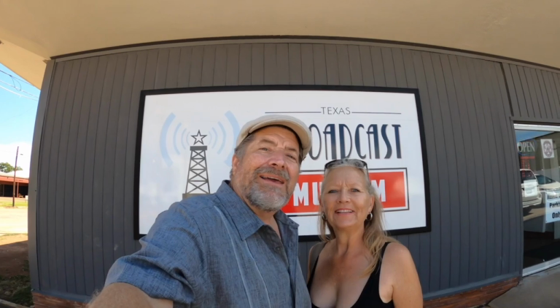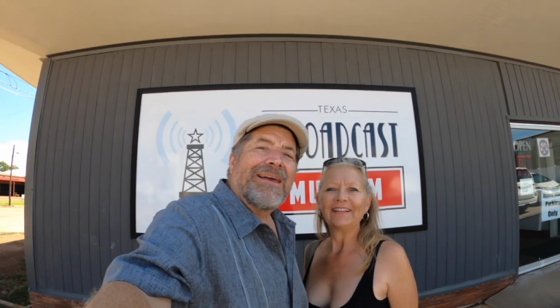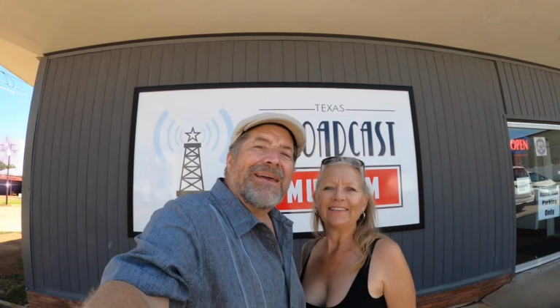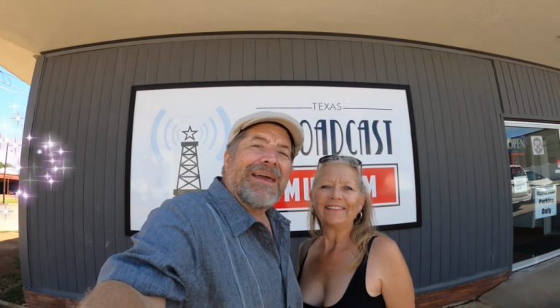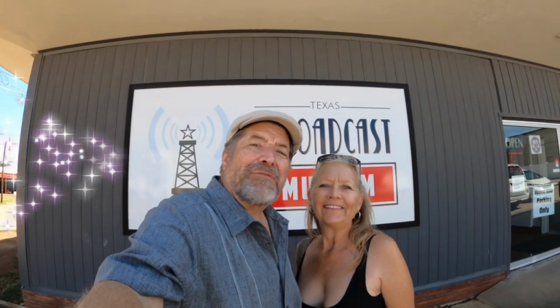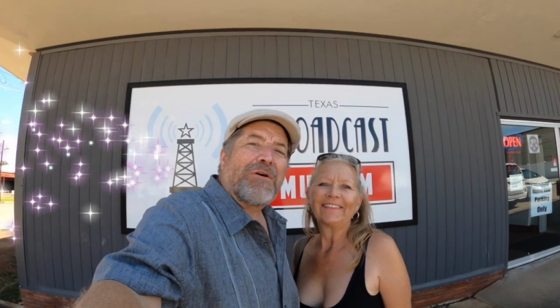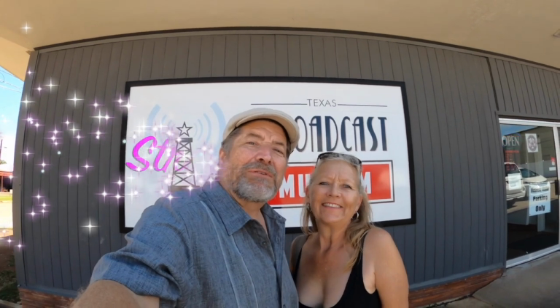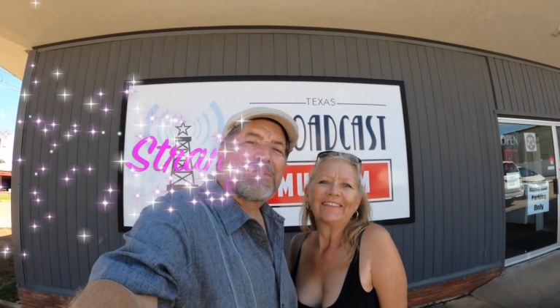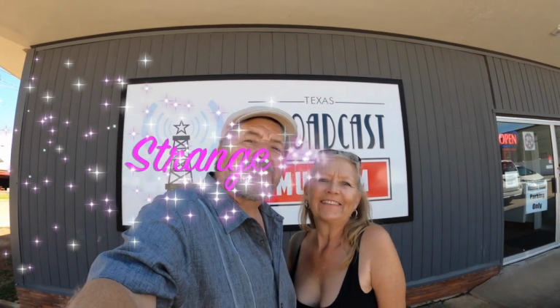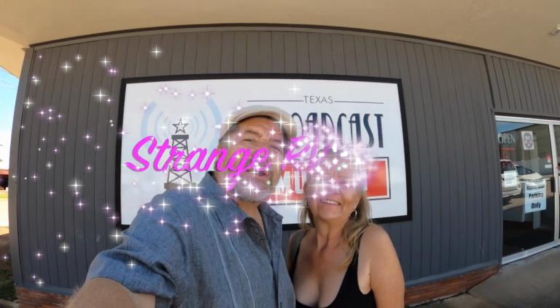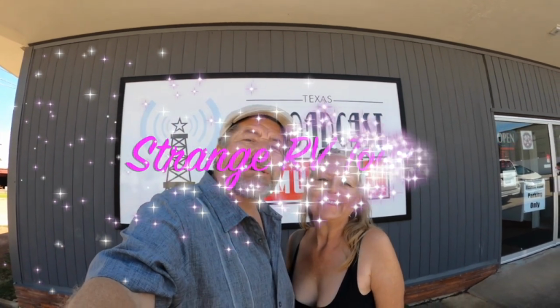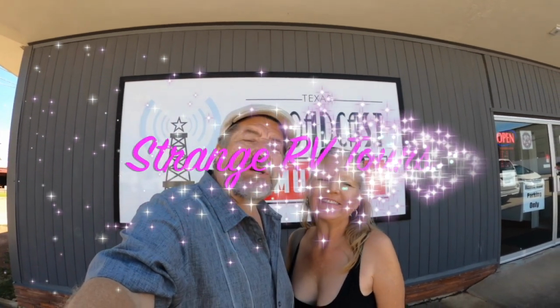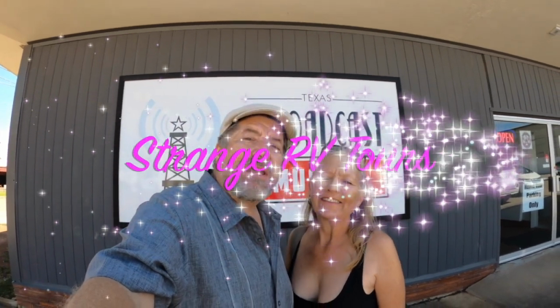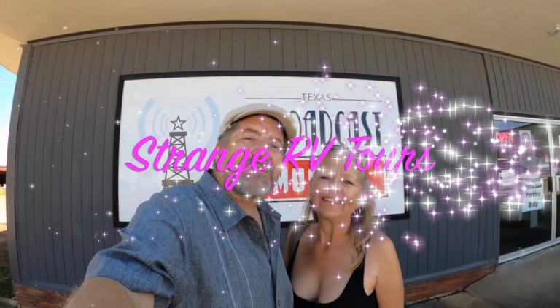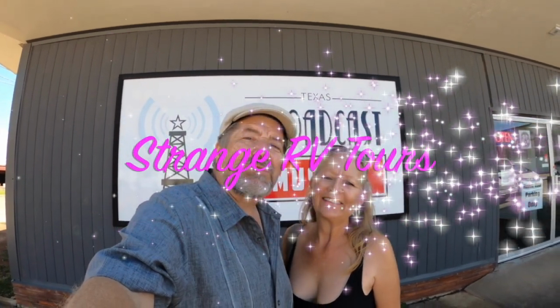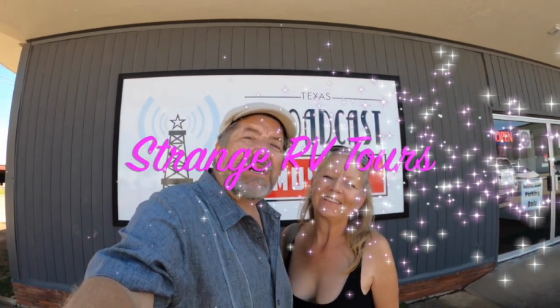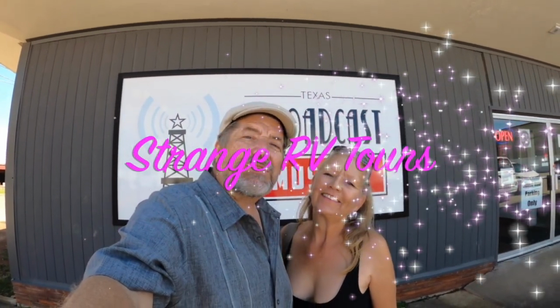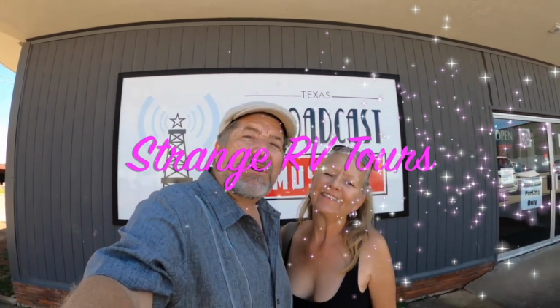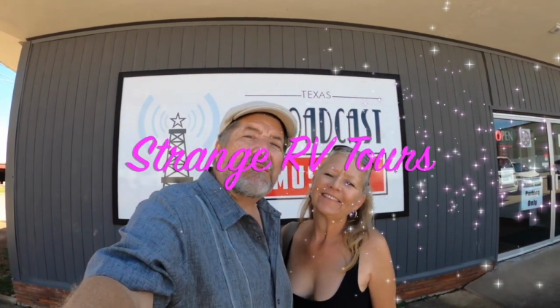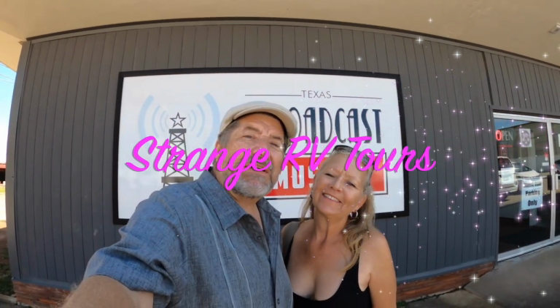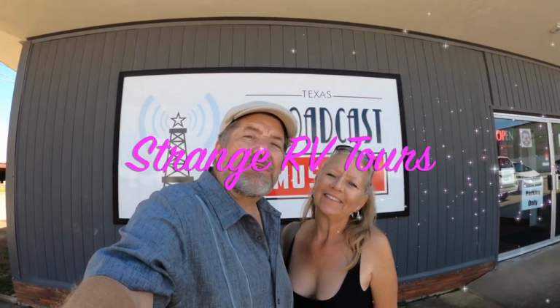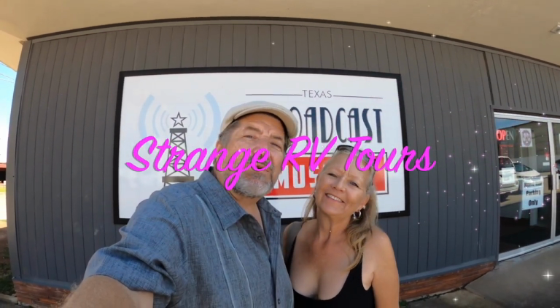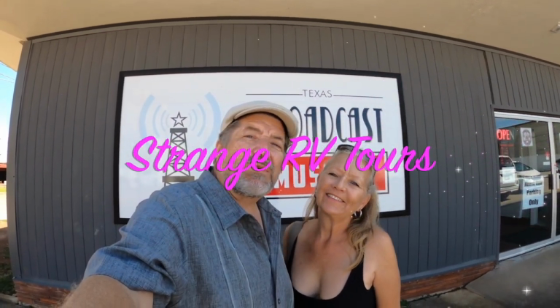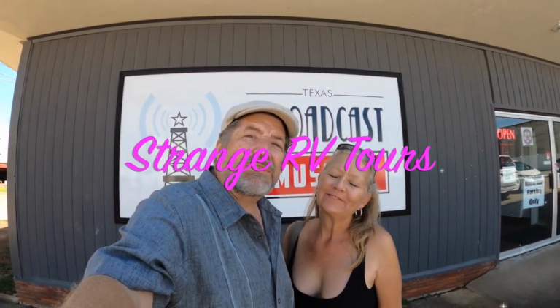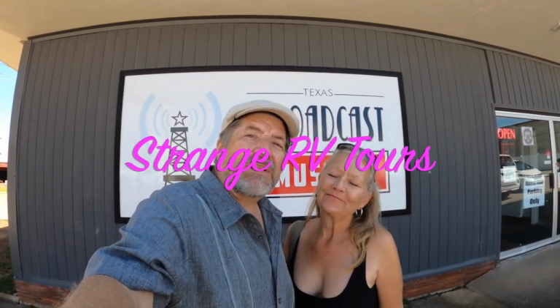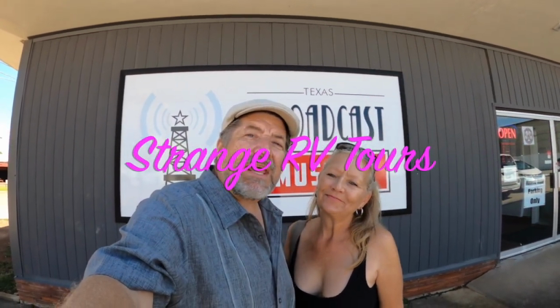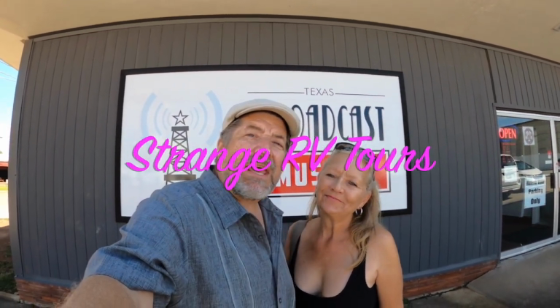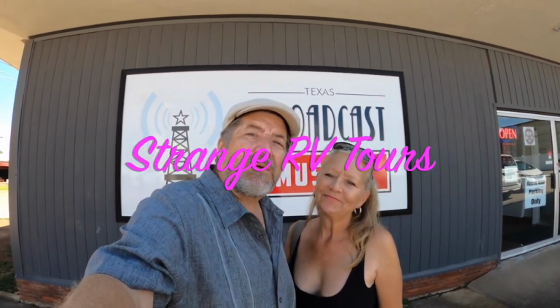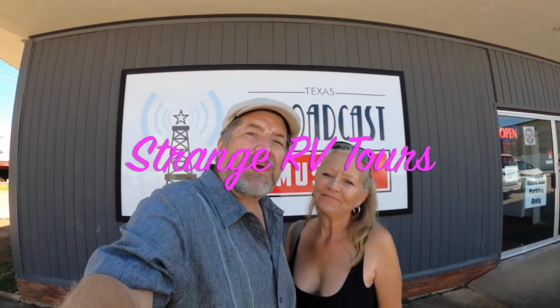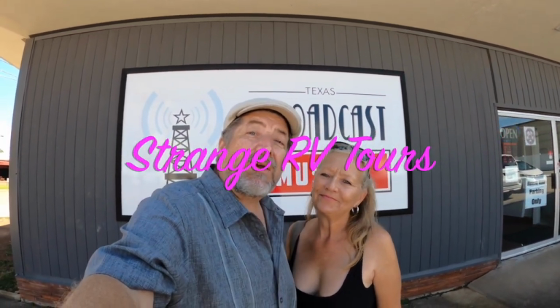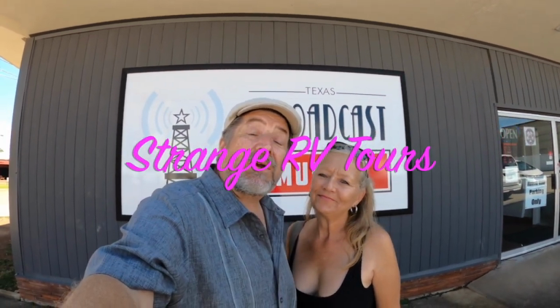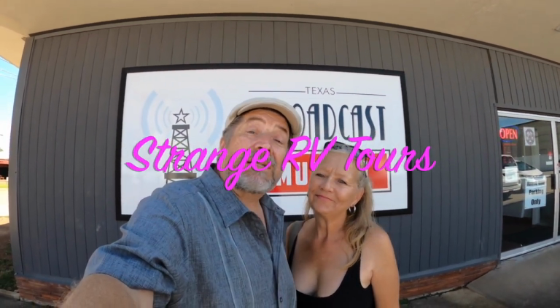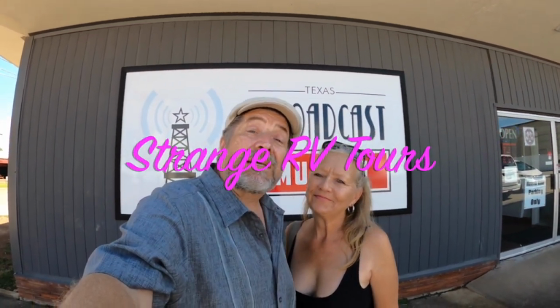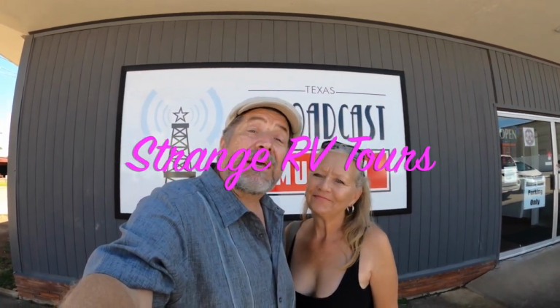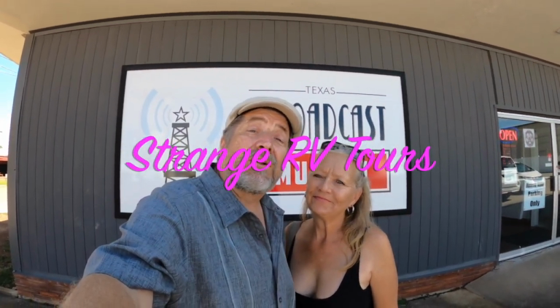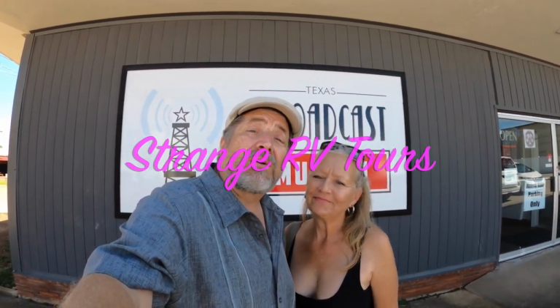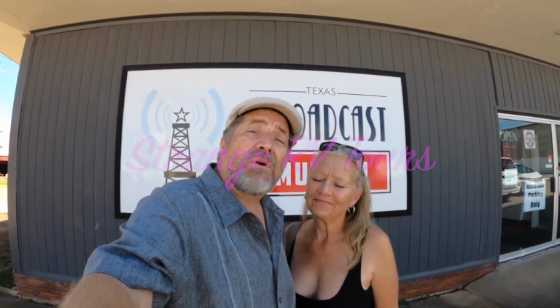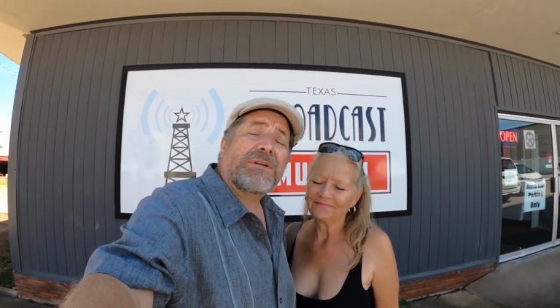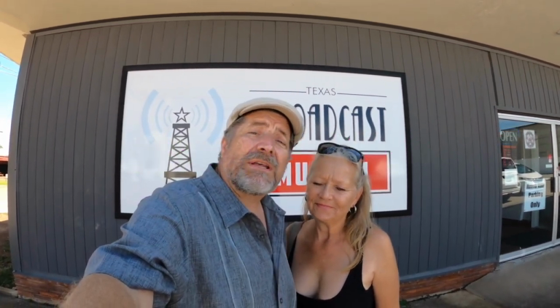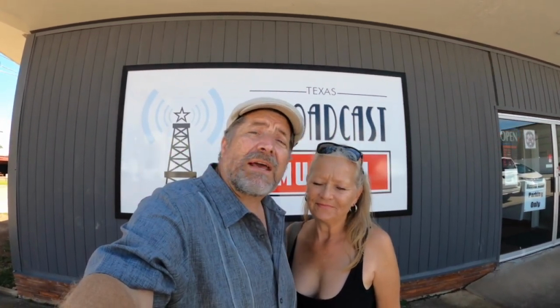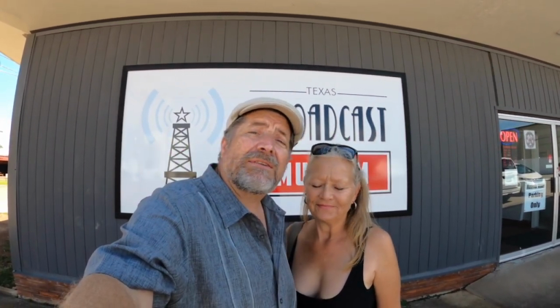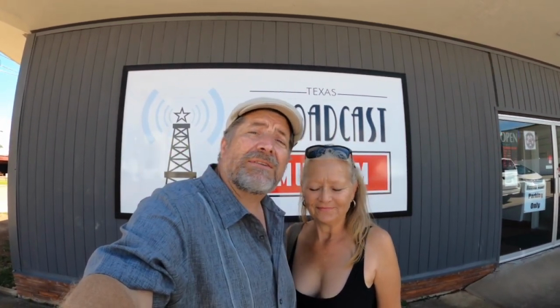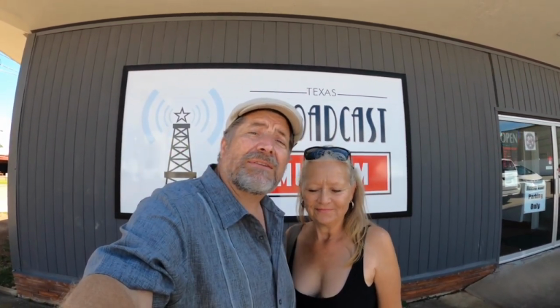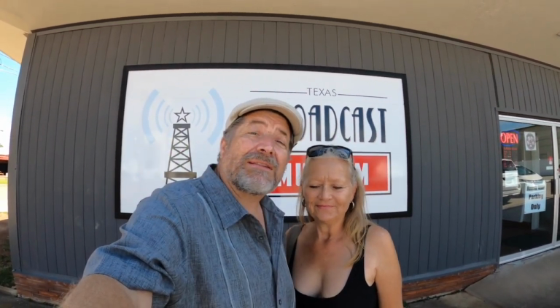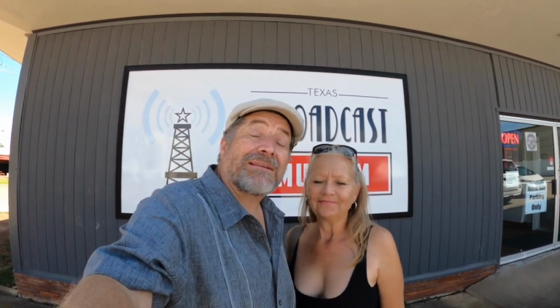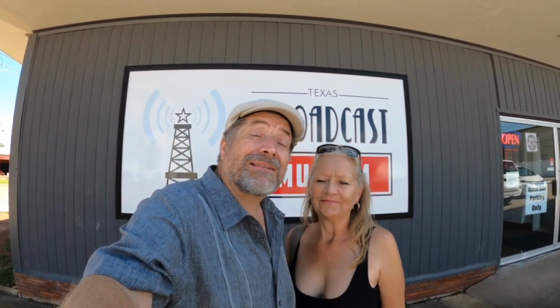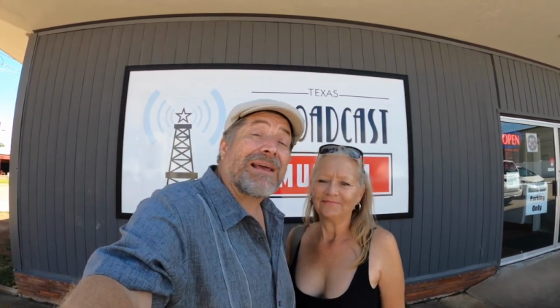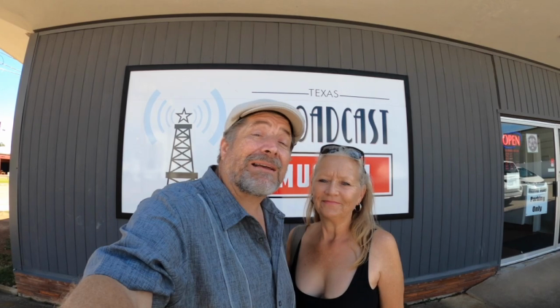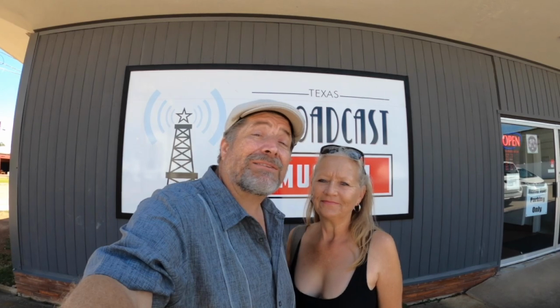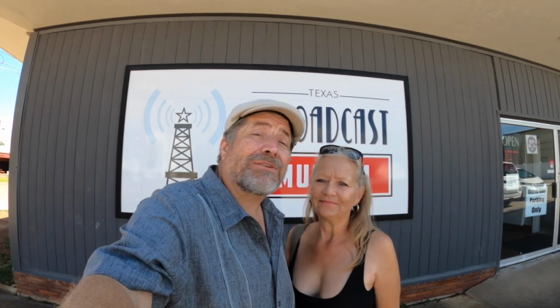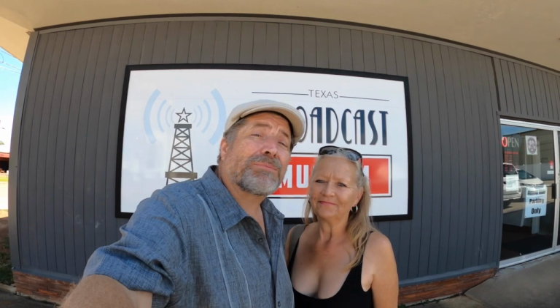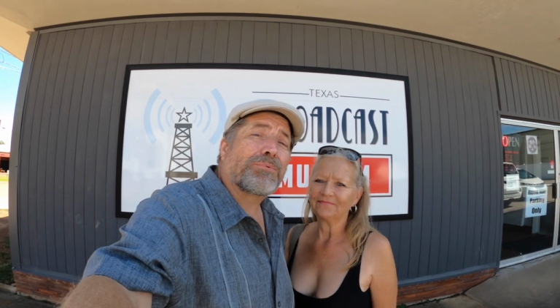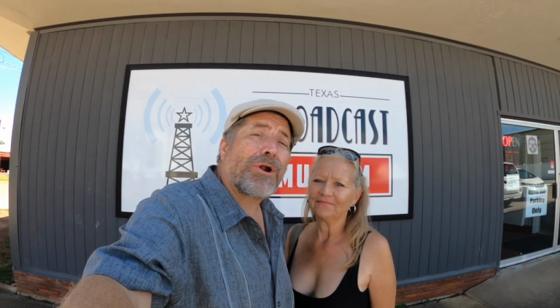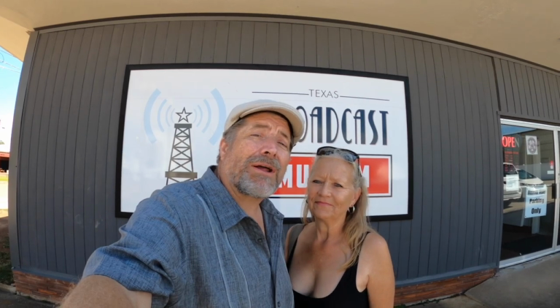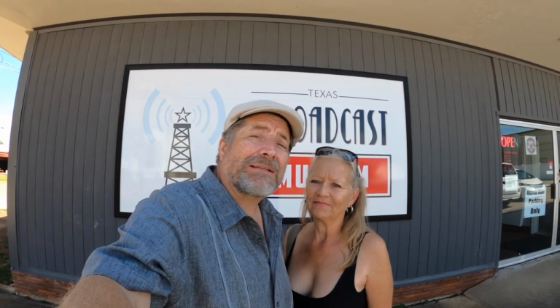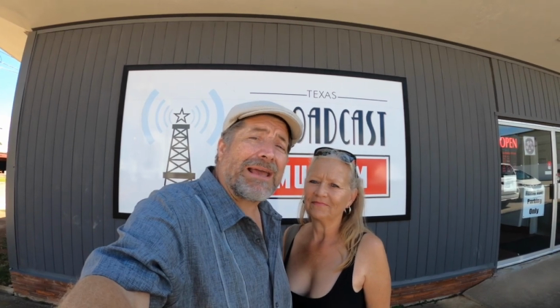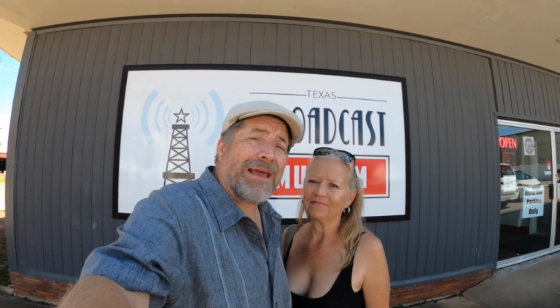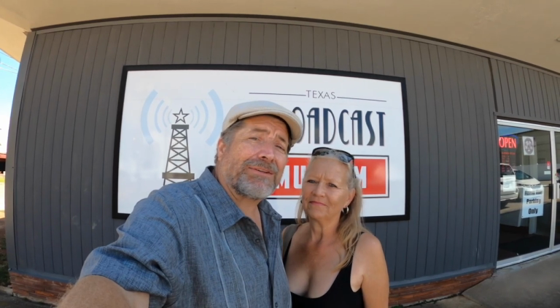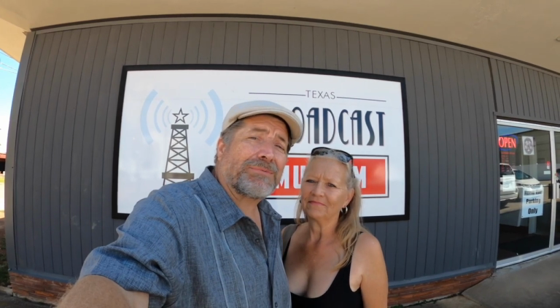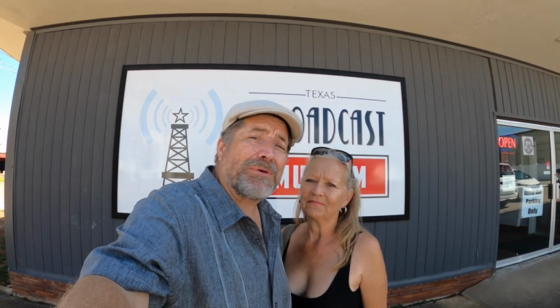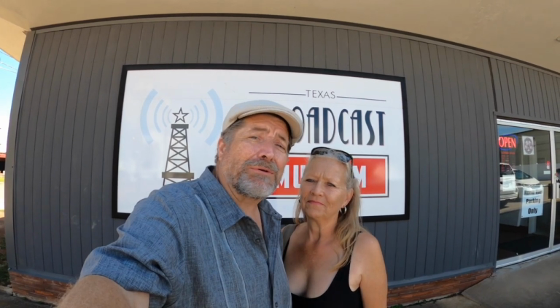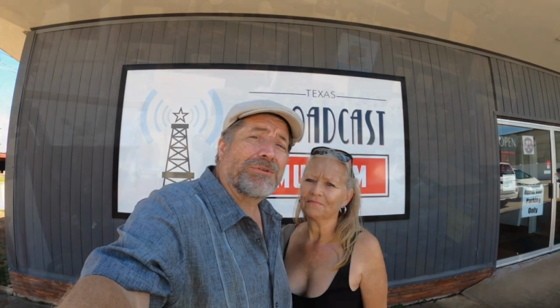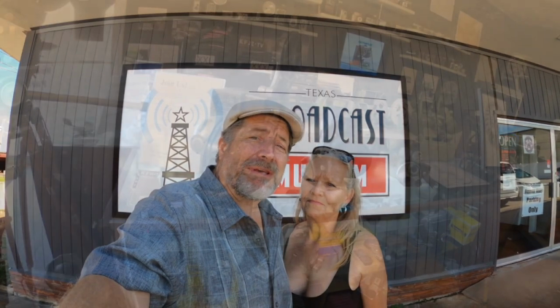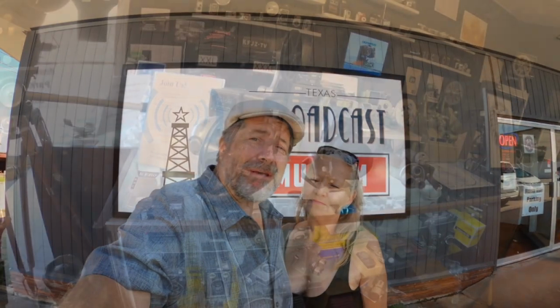Hey folks, it's Greg and Jan with Strange RV Tours. Today we are in Kilgore, Texas at the Texas Broadcast Museum.